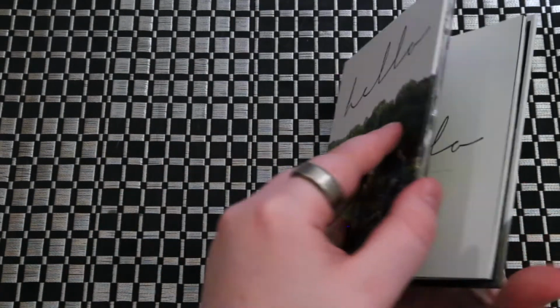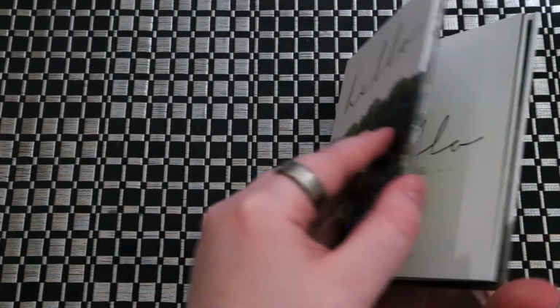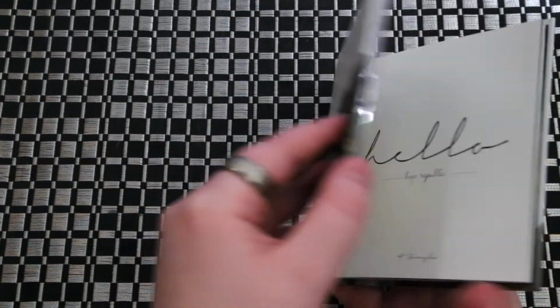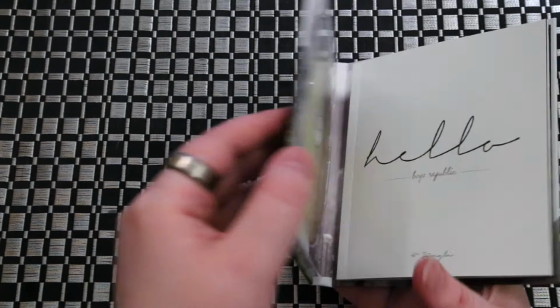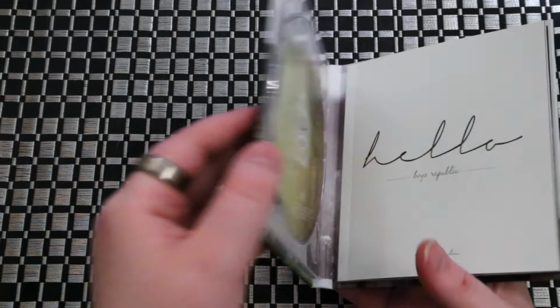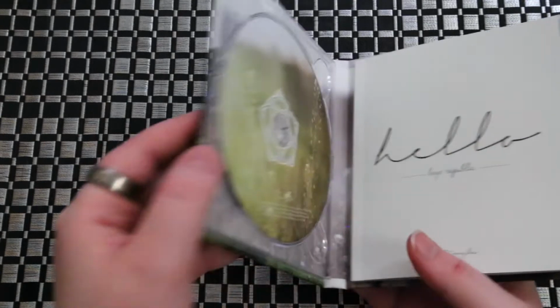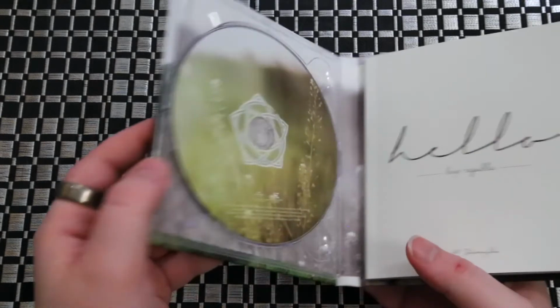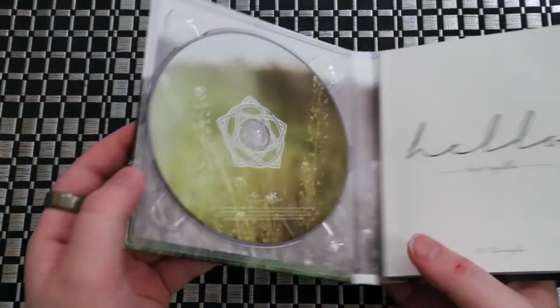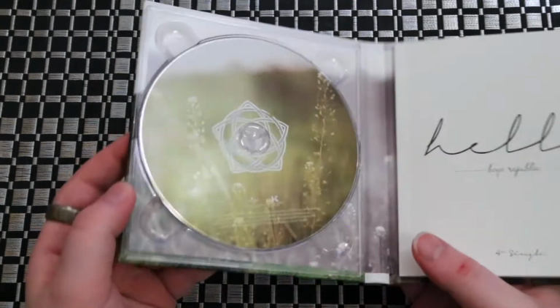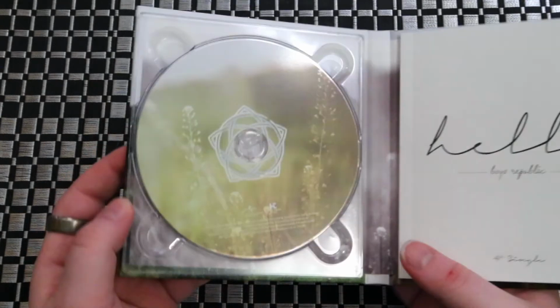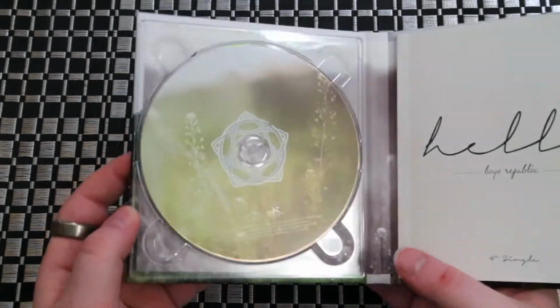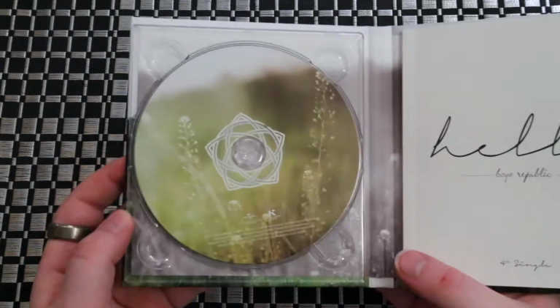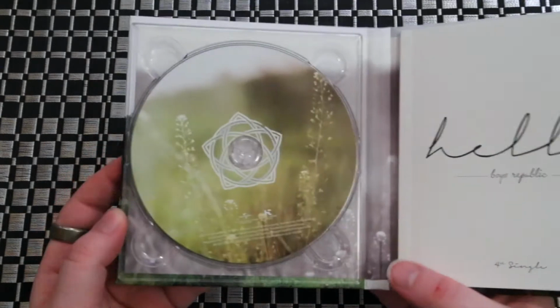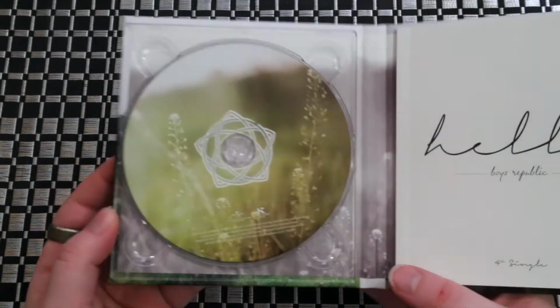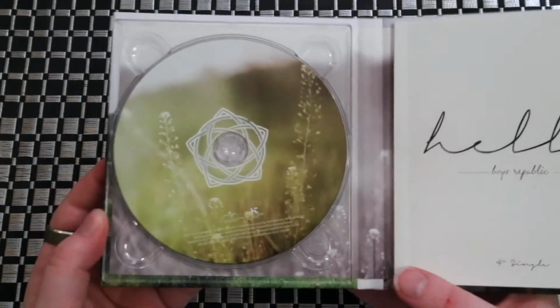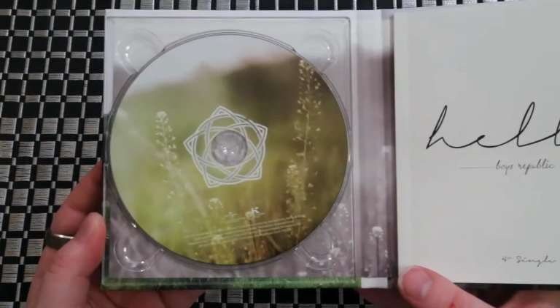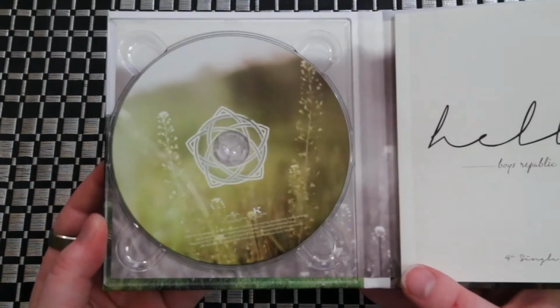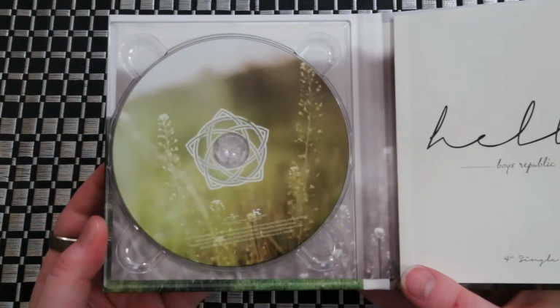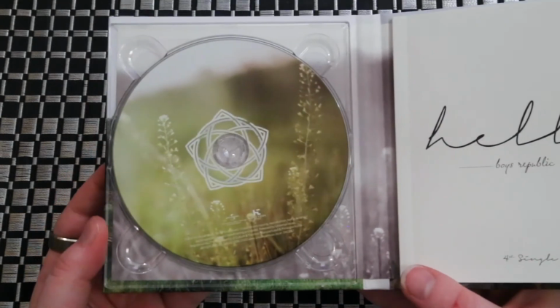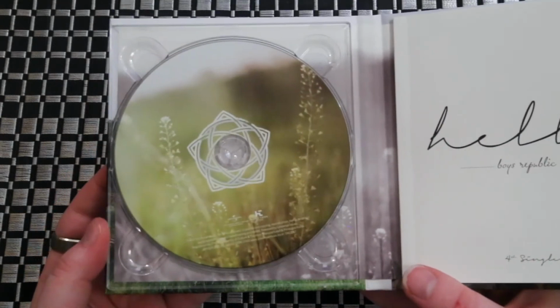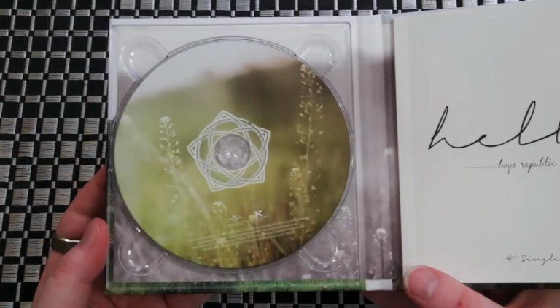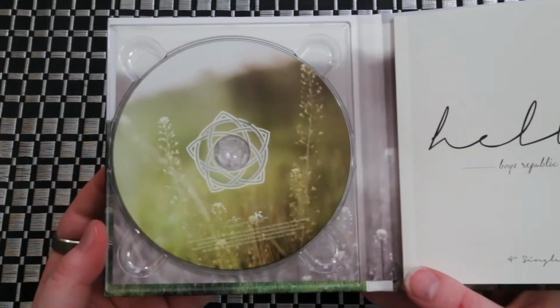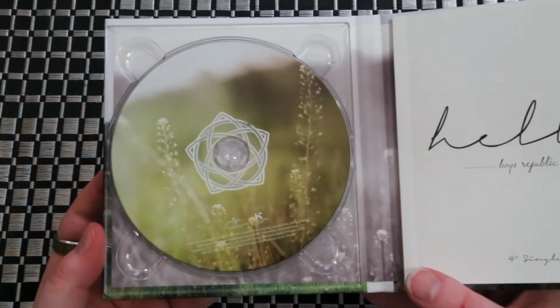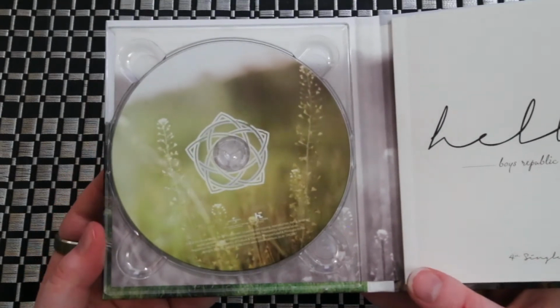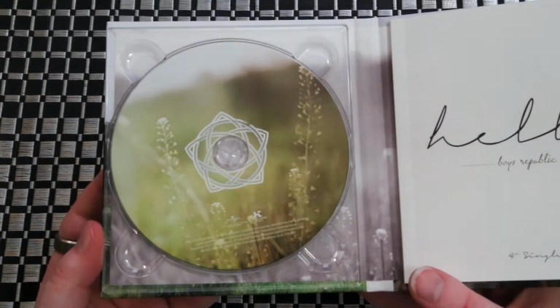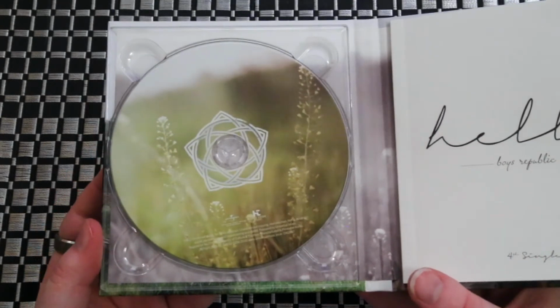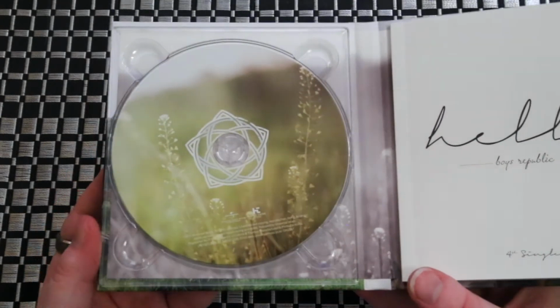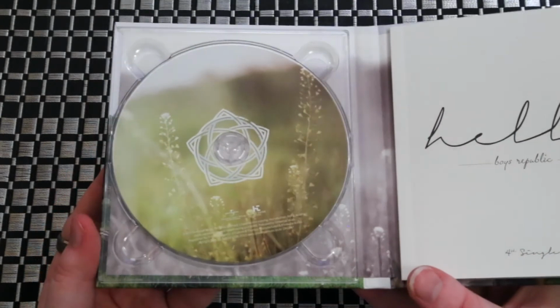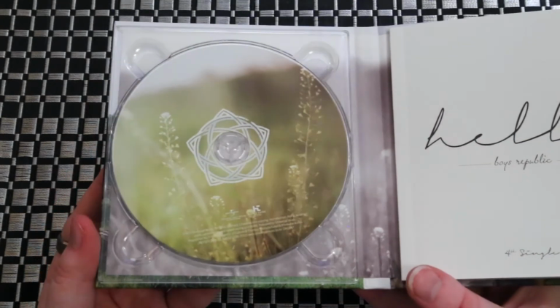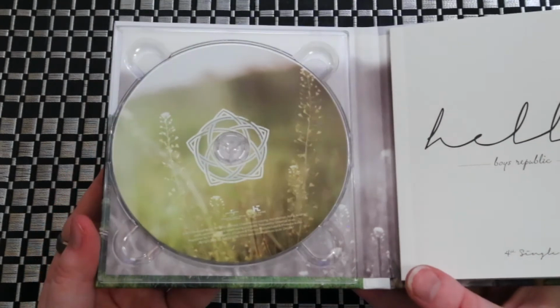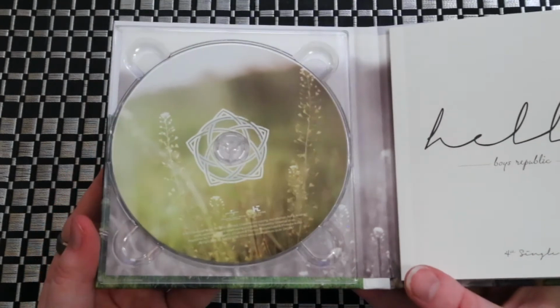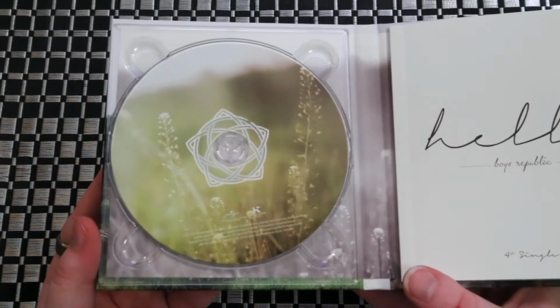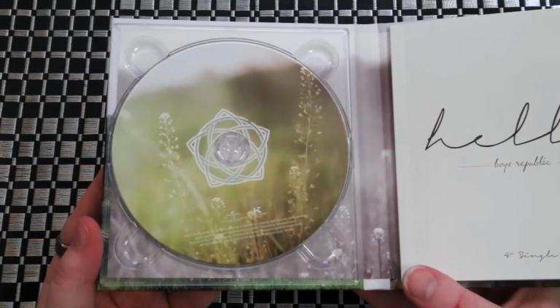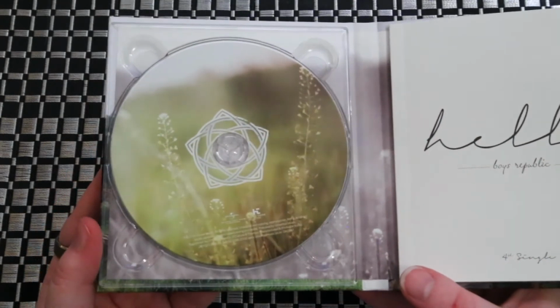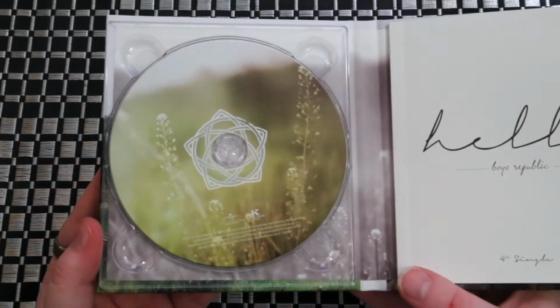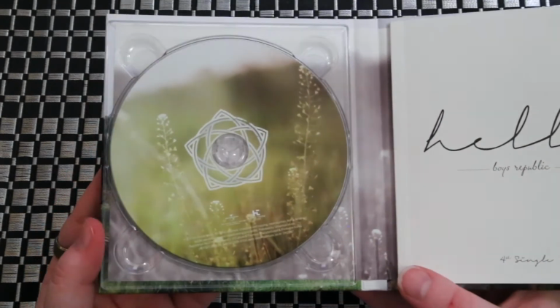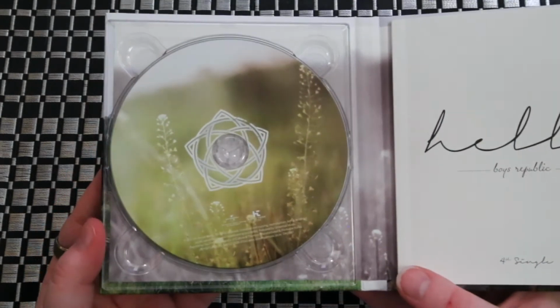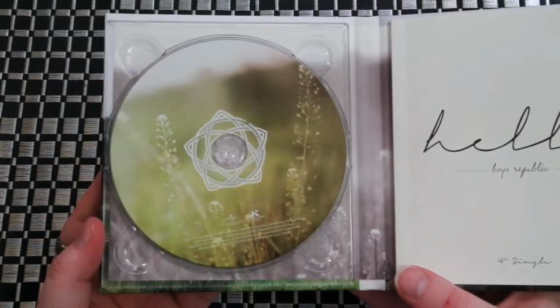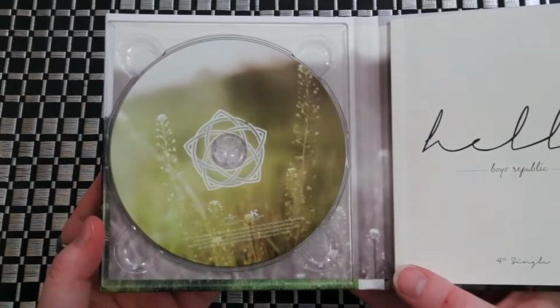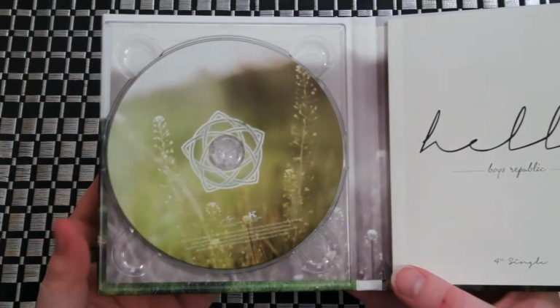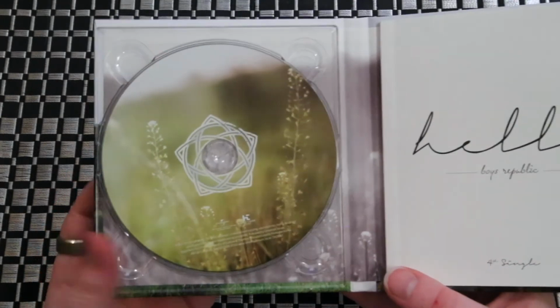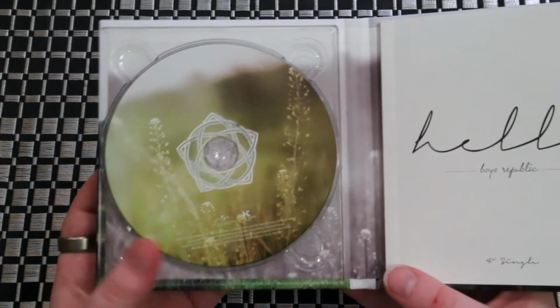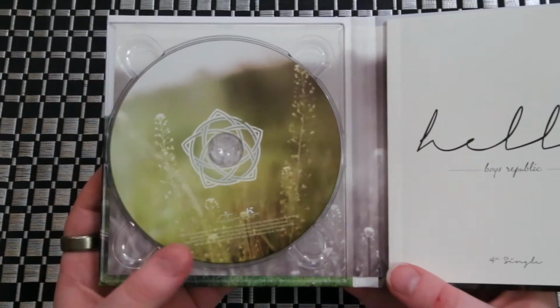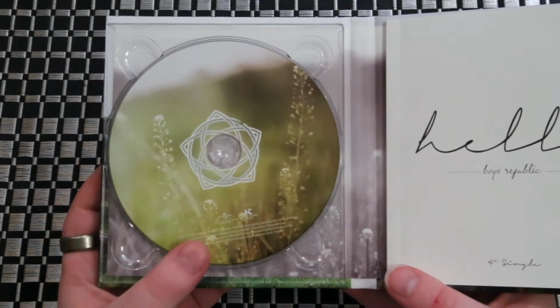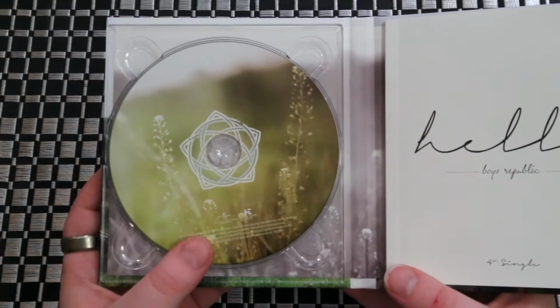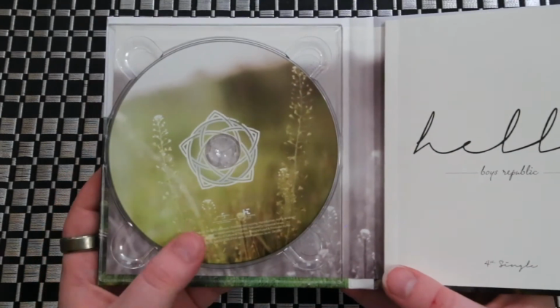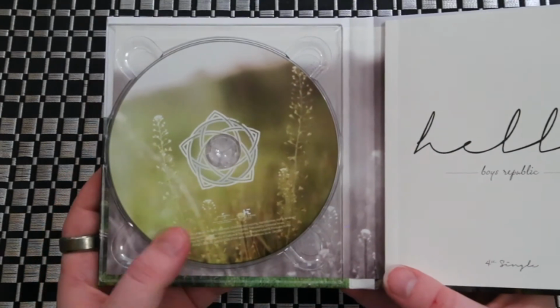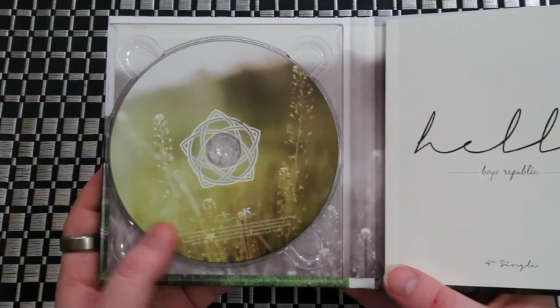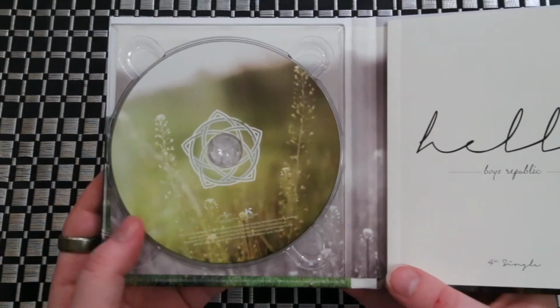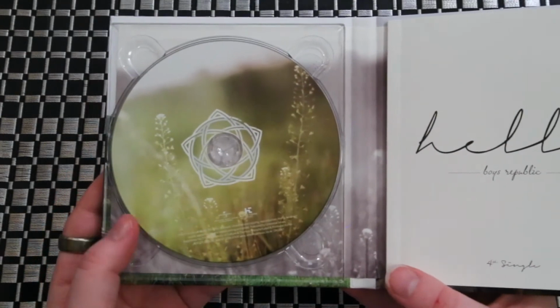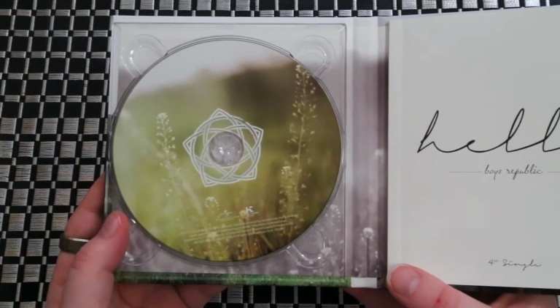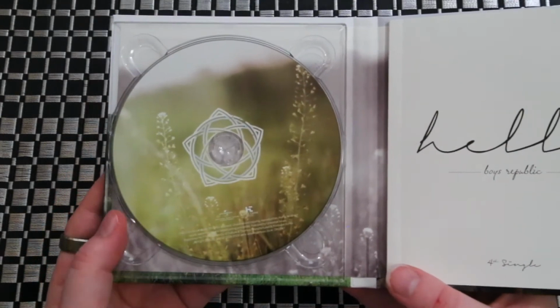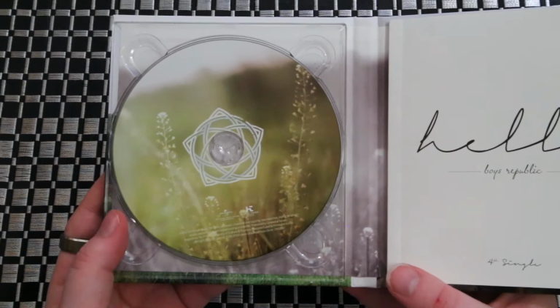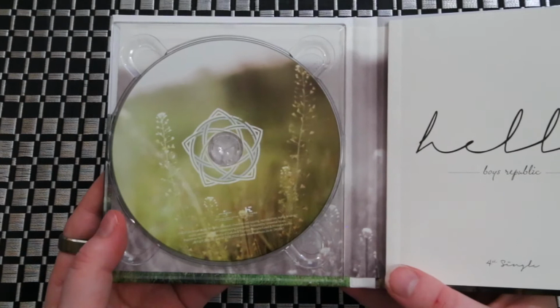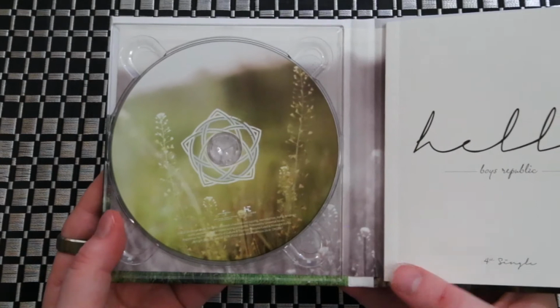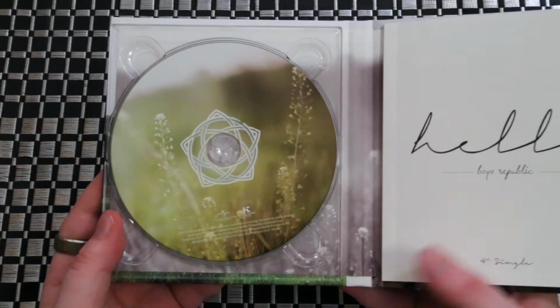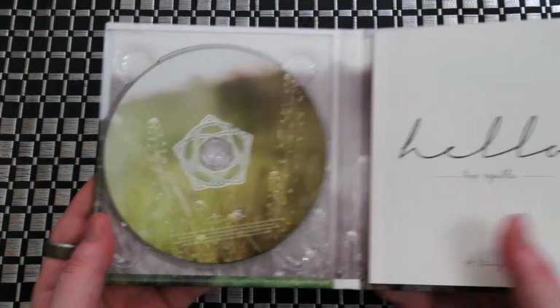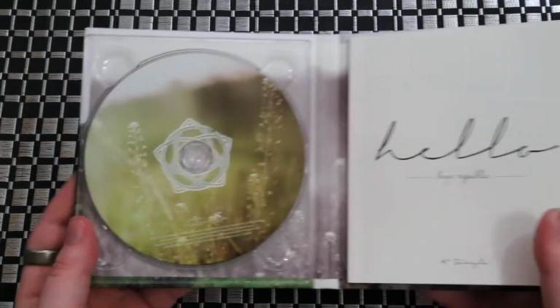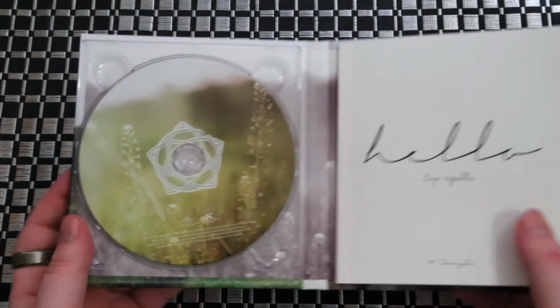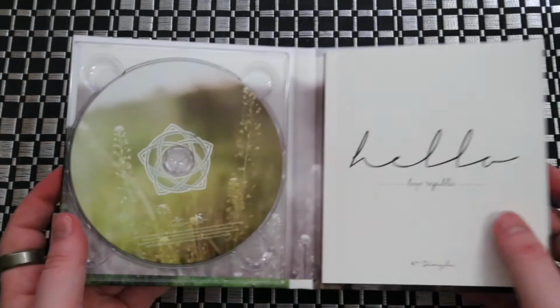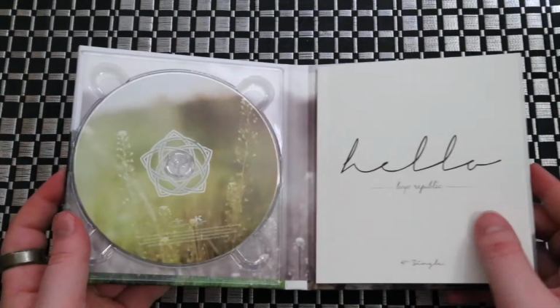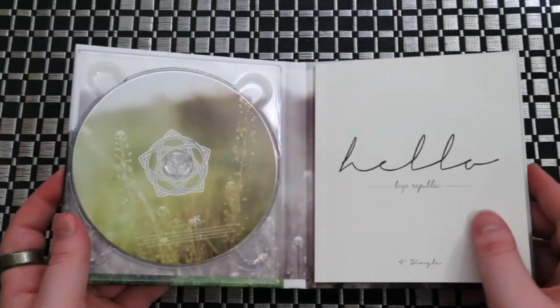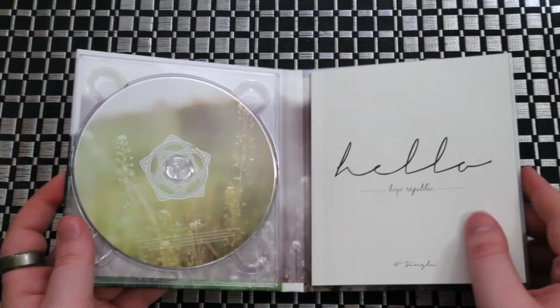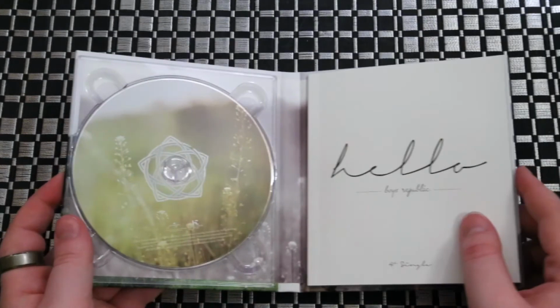I think their CD is beautiful. There's something about it that I just really, really like.